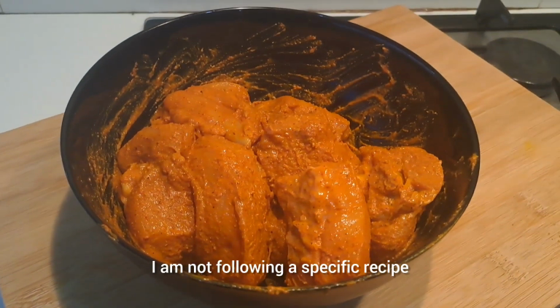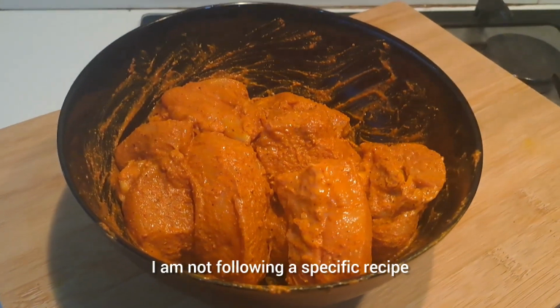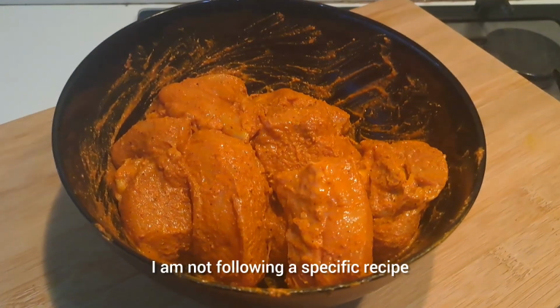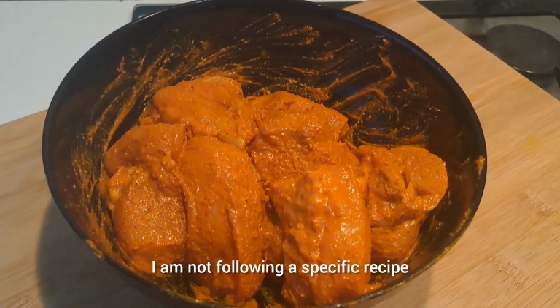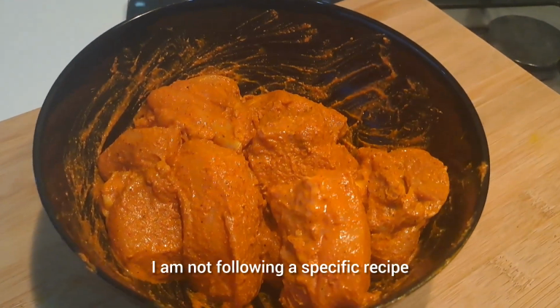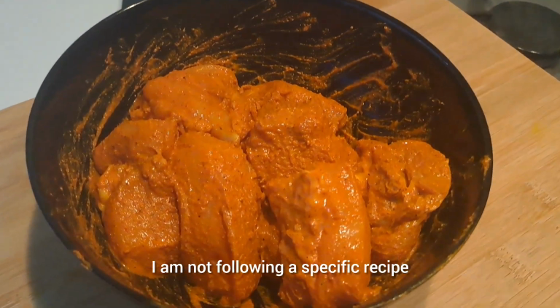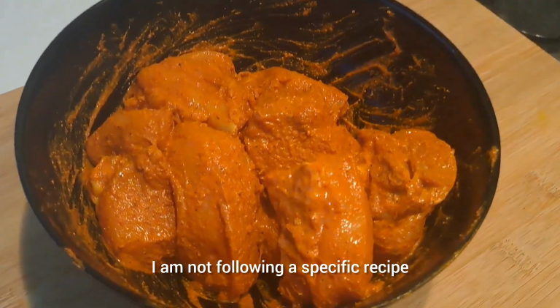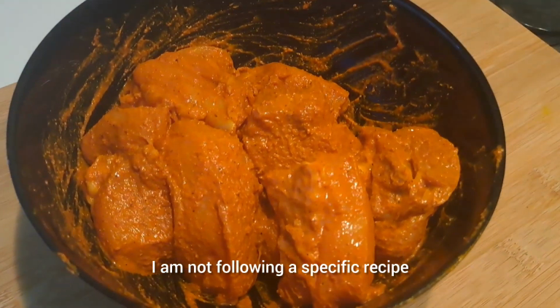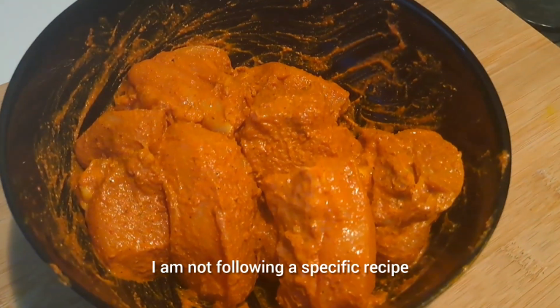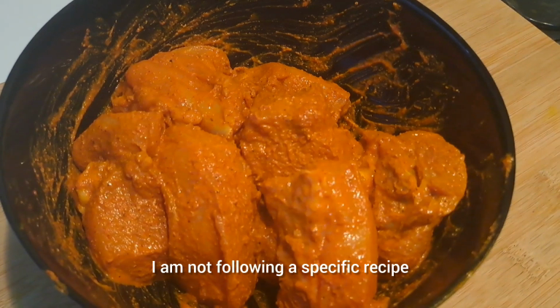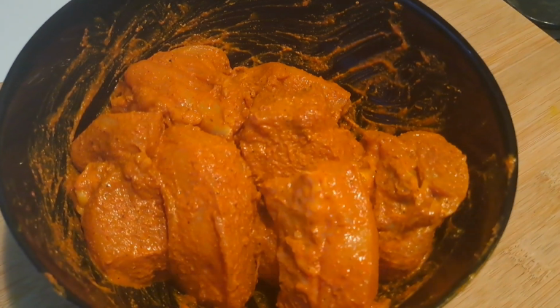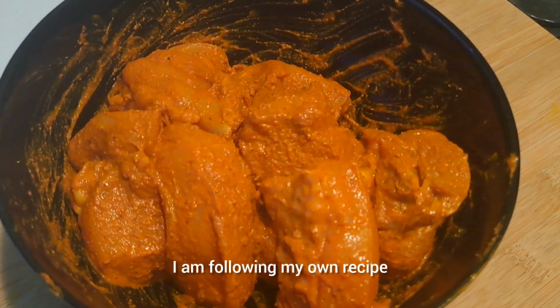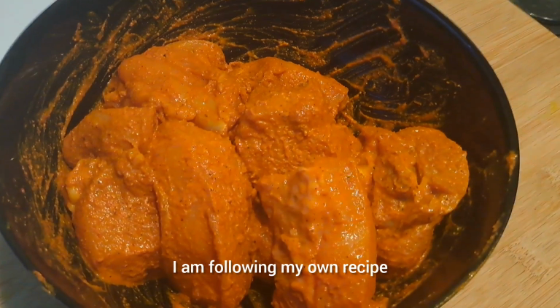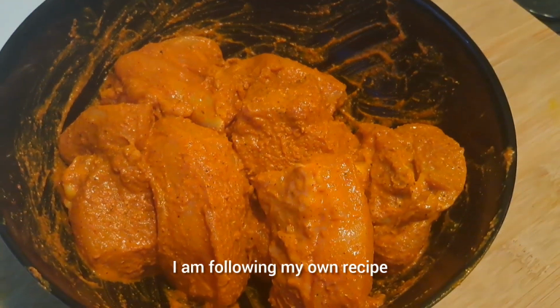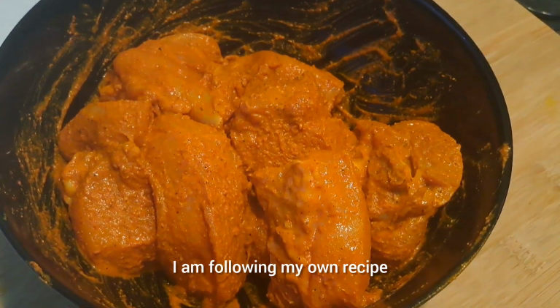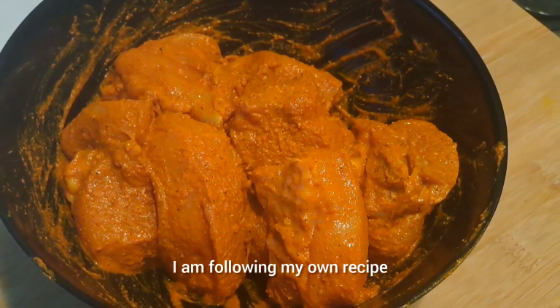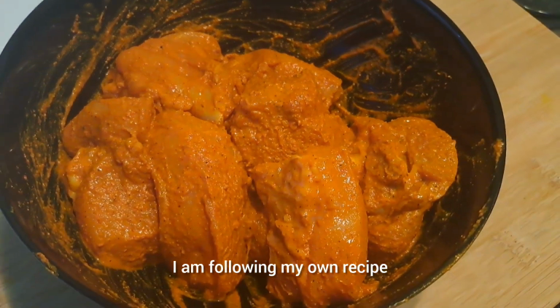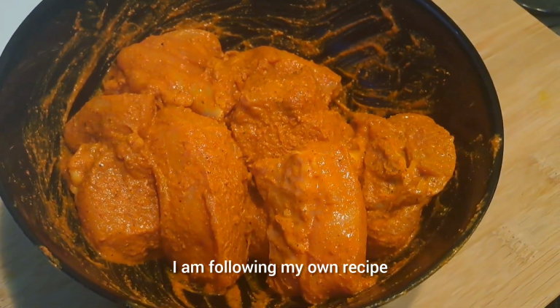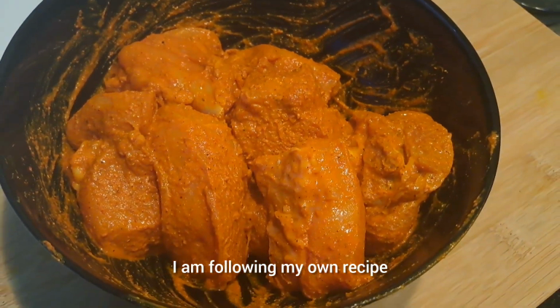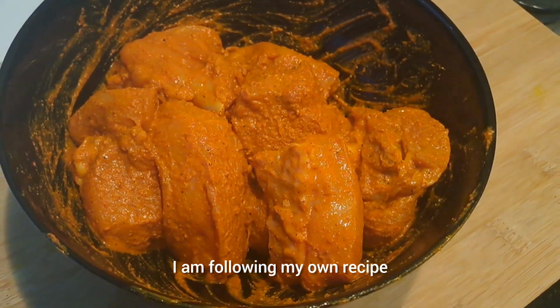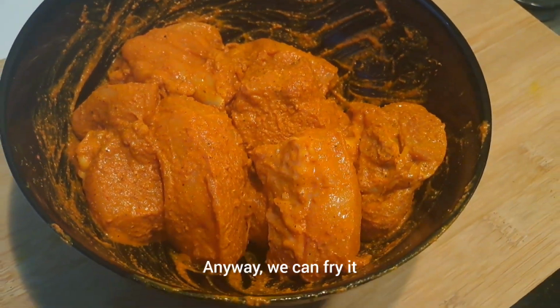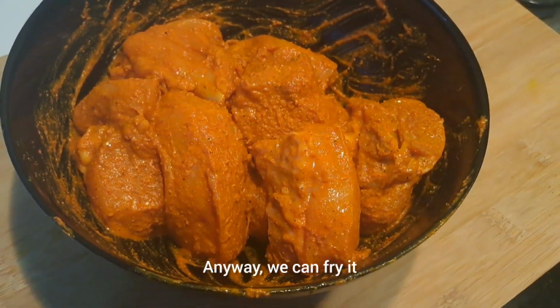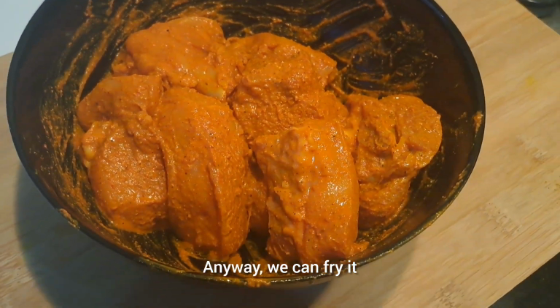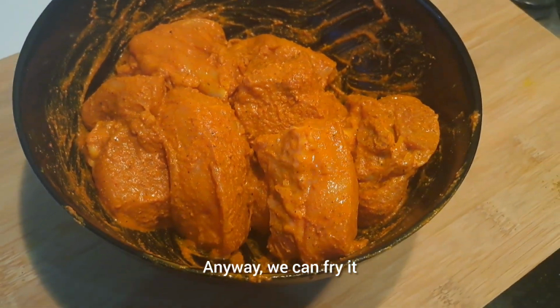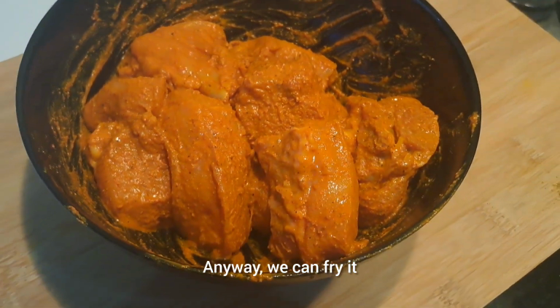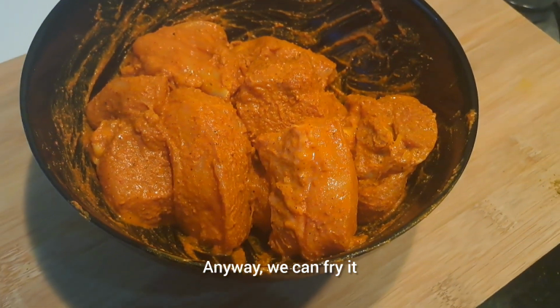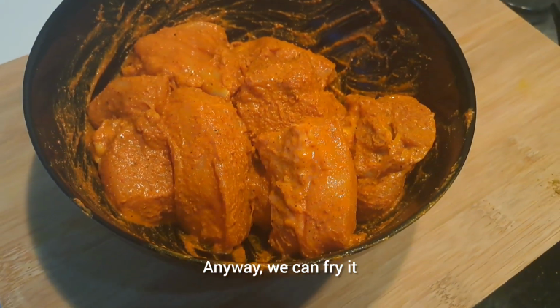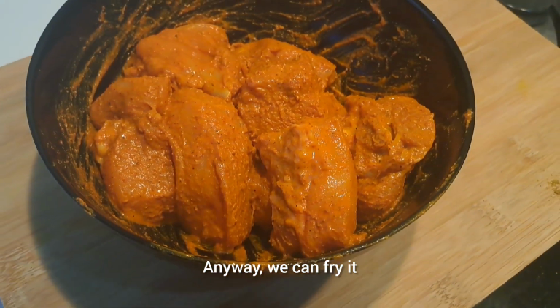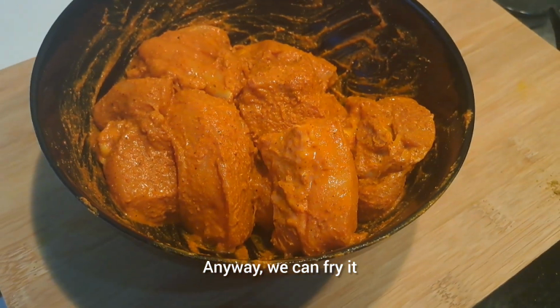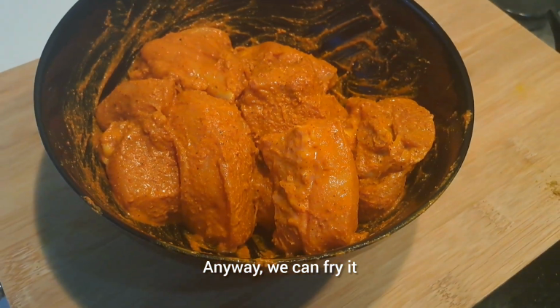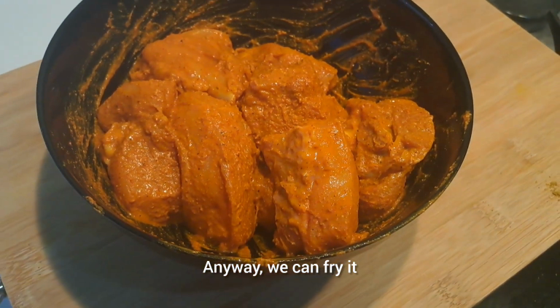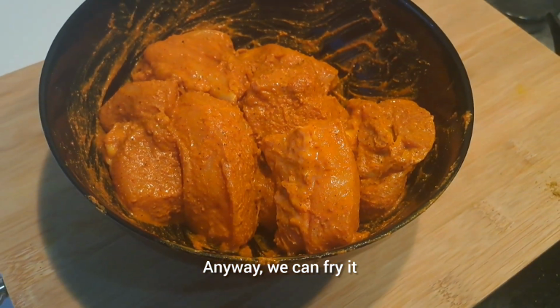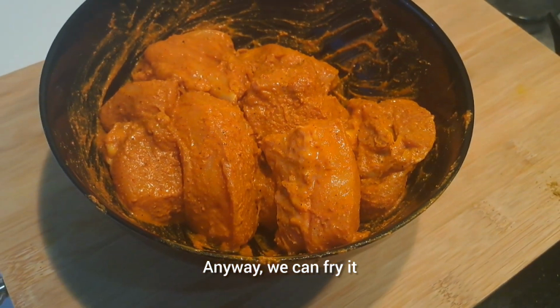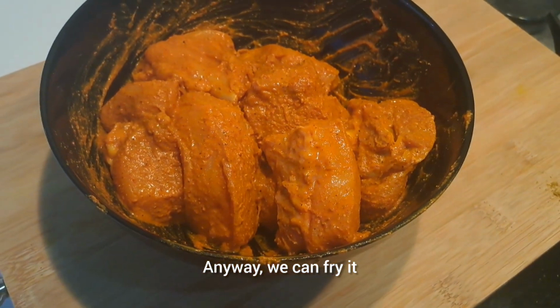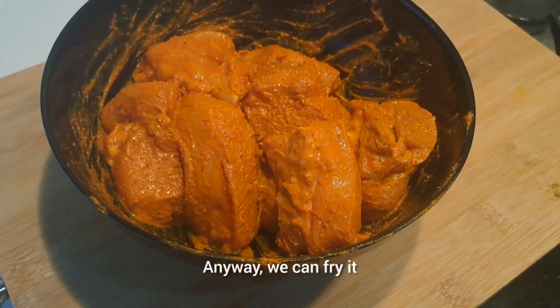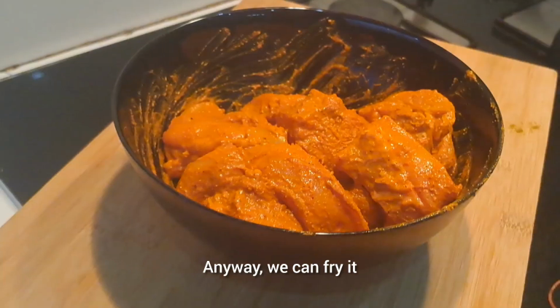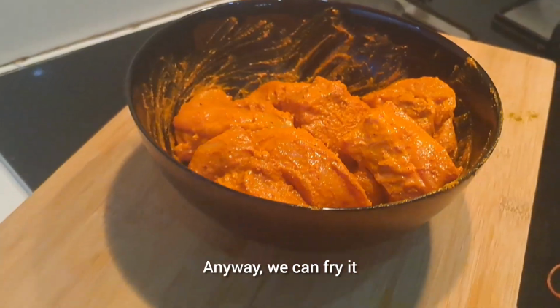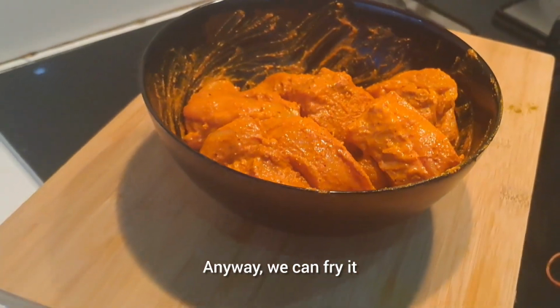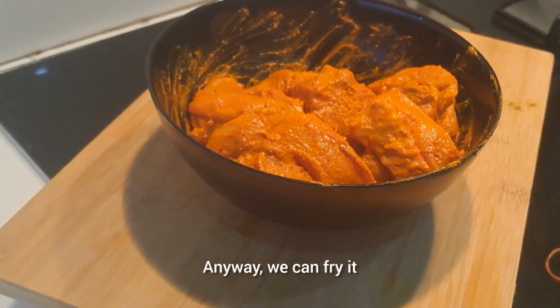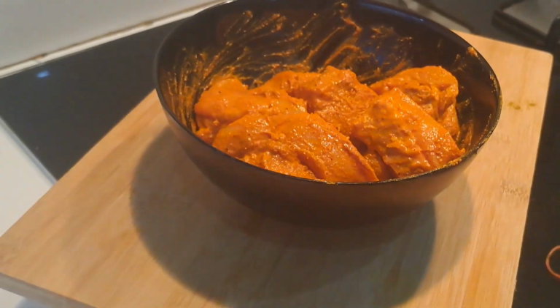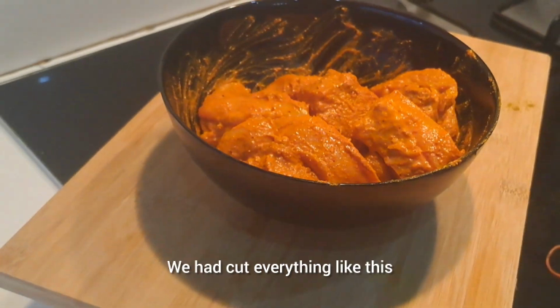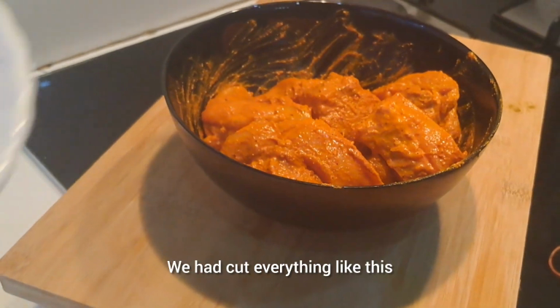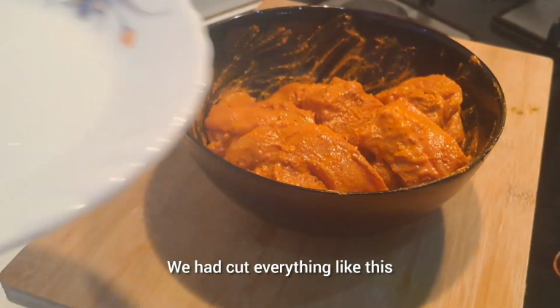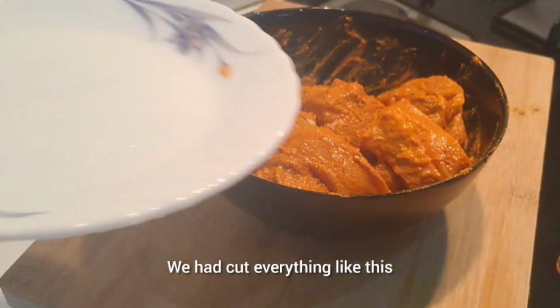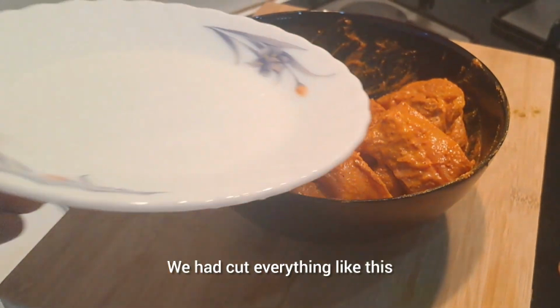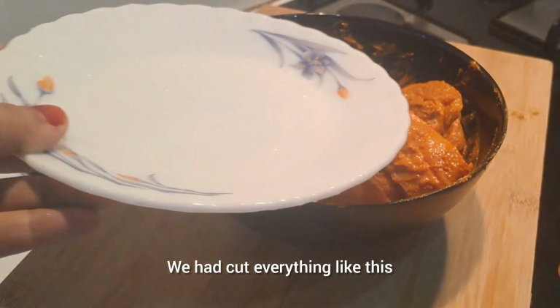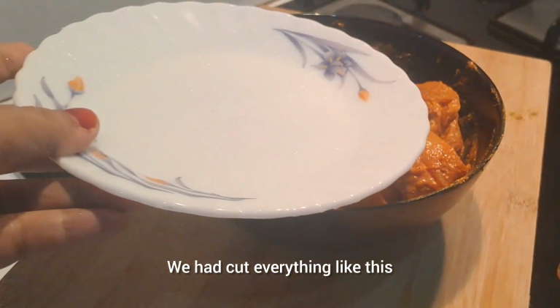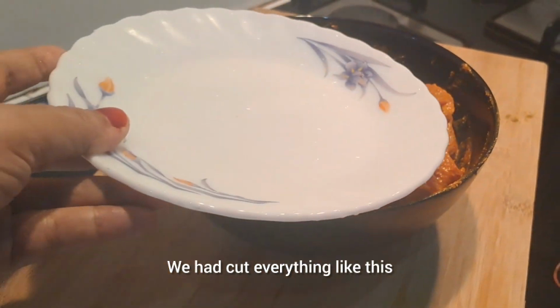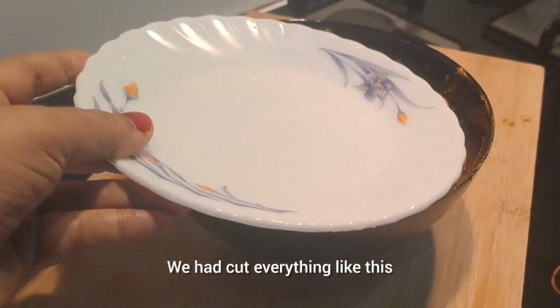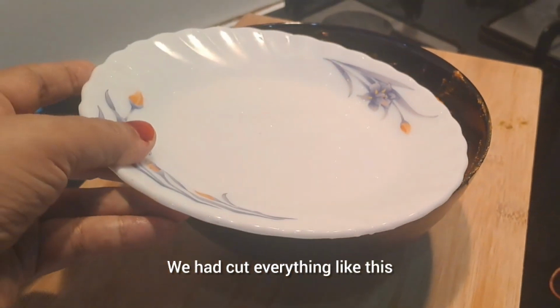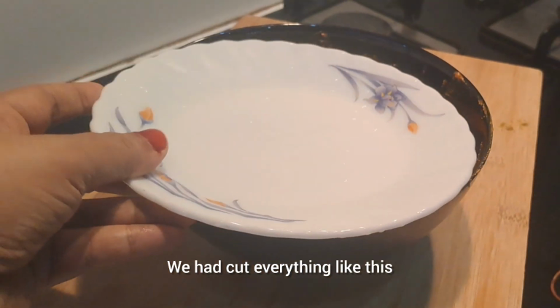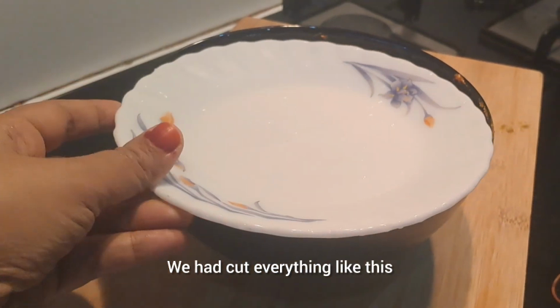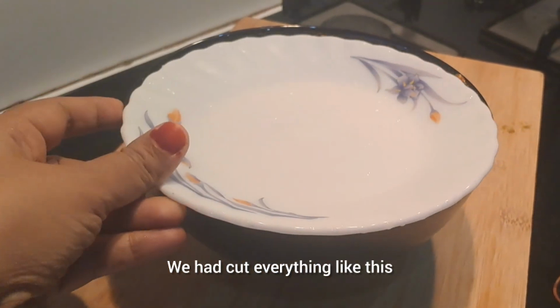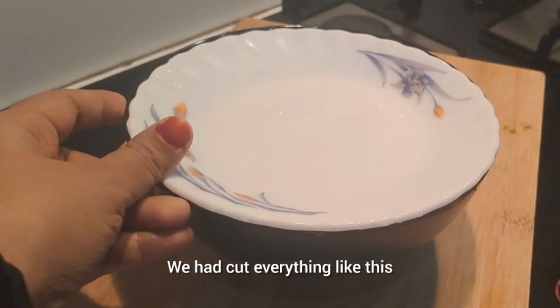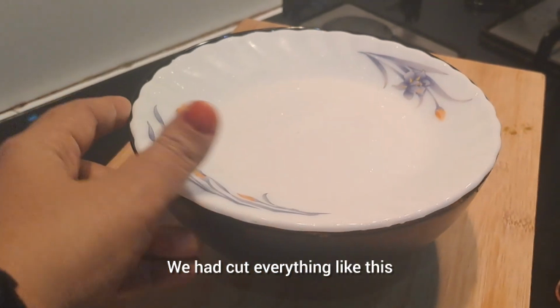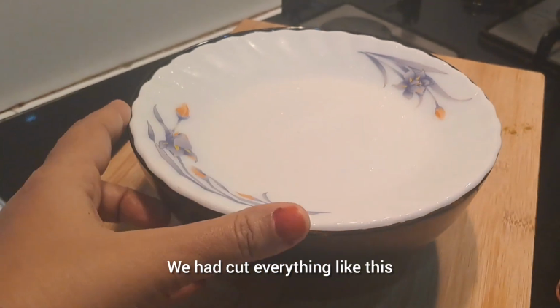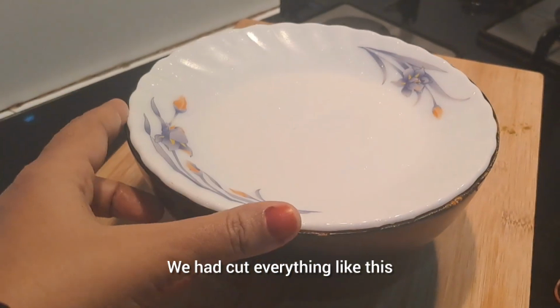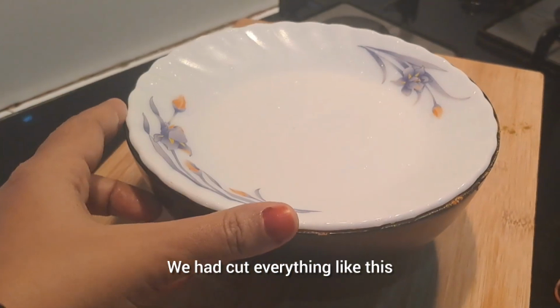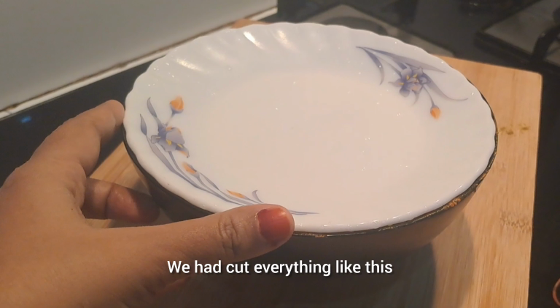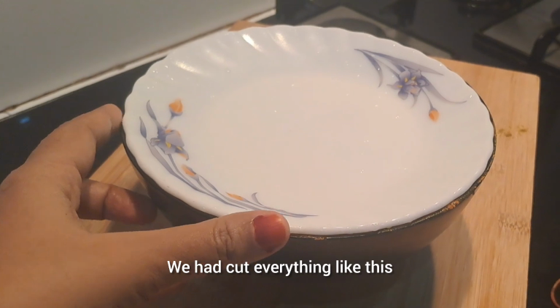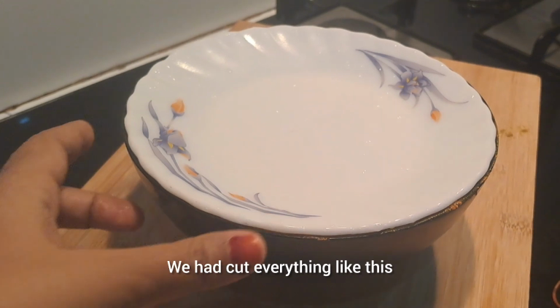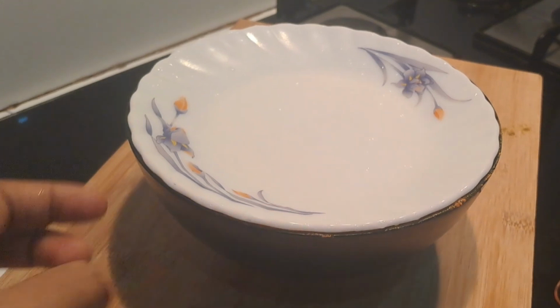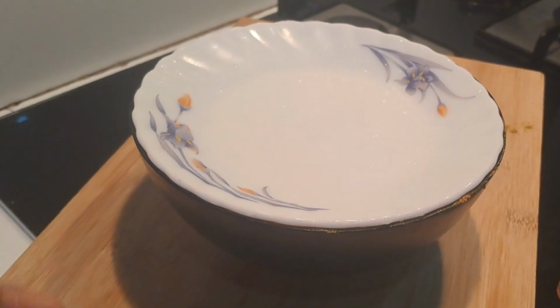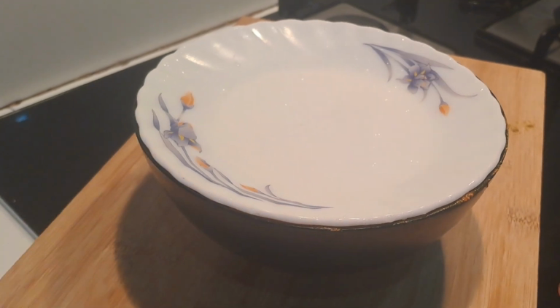We will follow a recipe for this. Now, we will fry it.